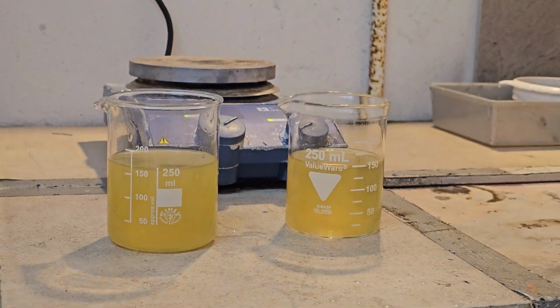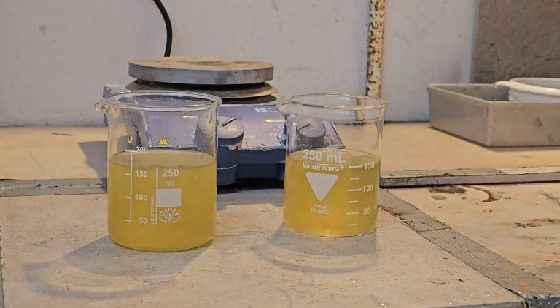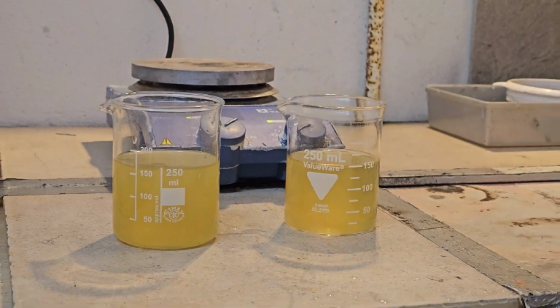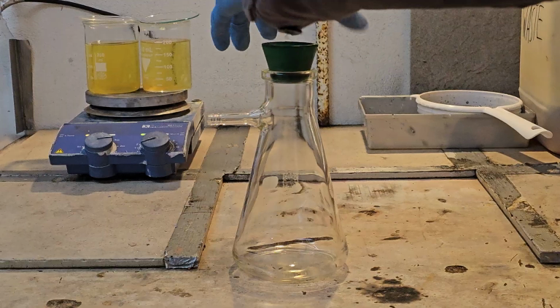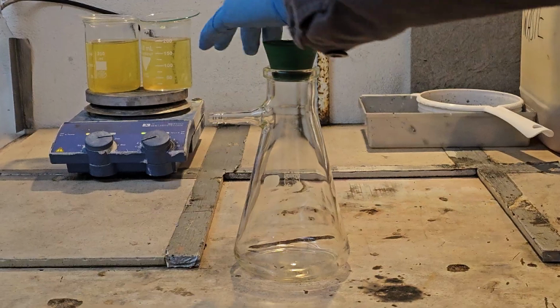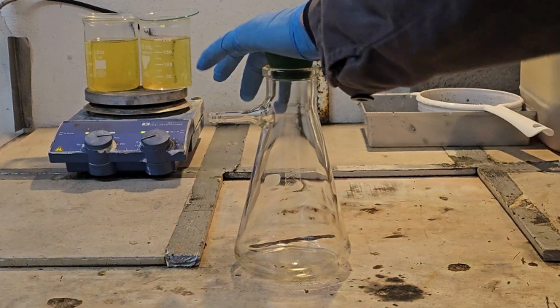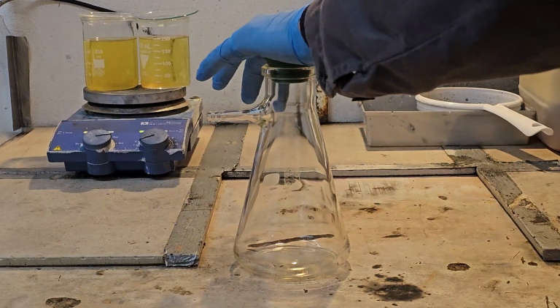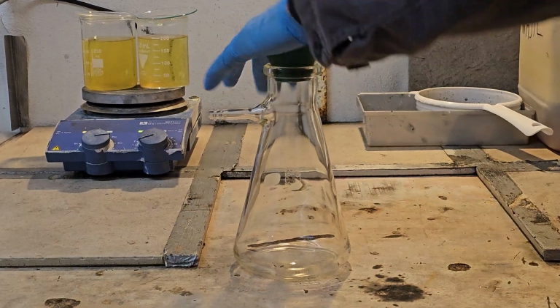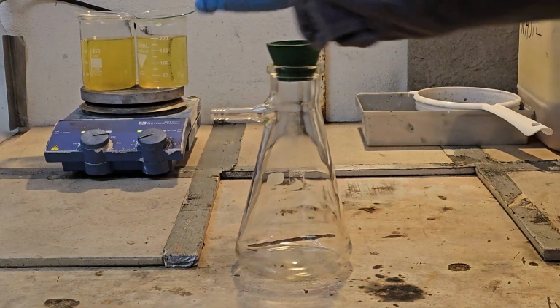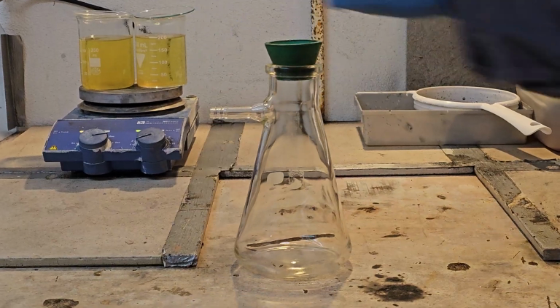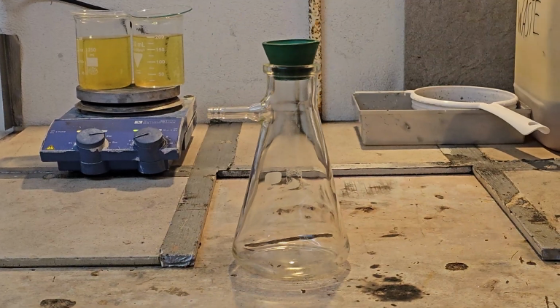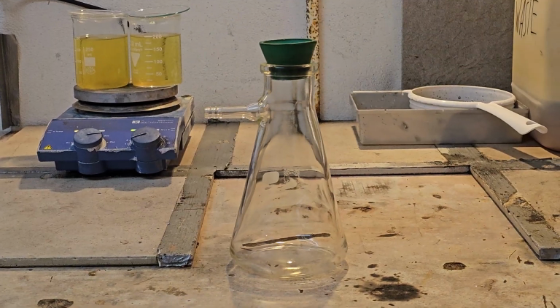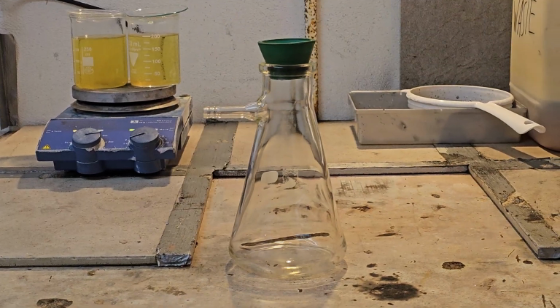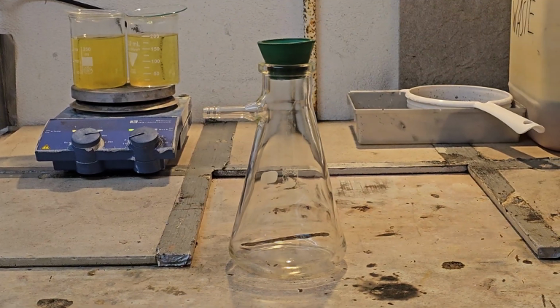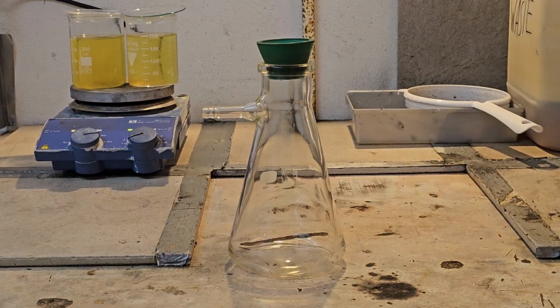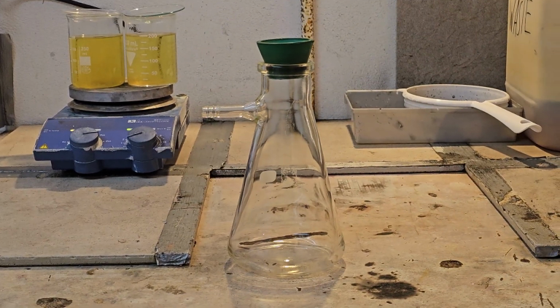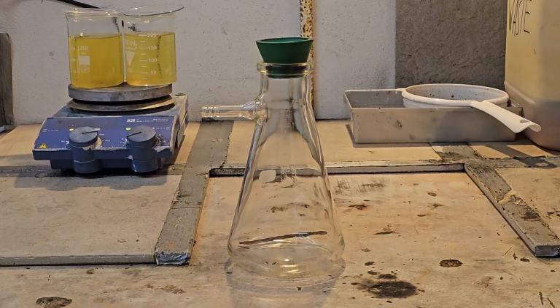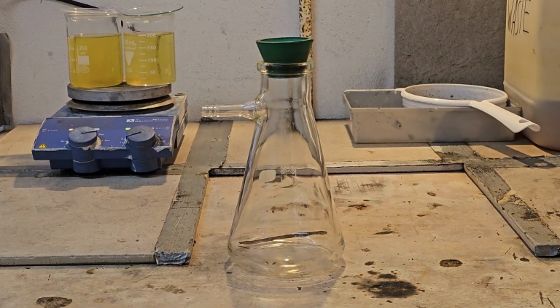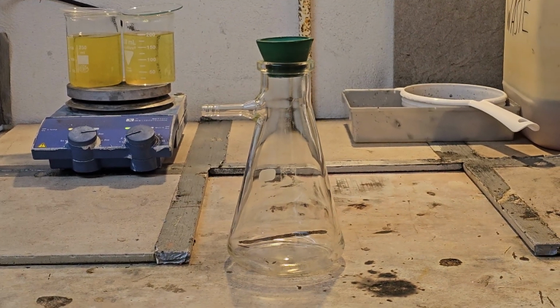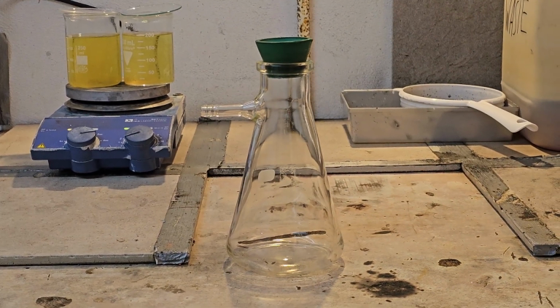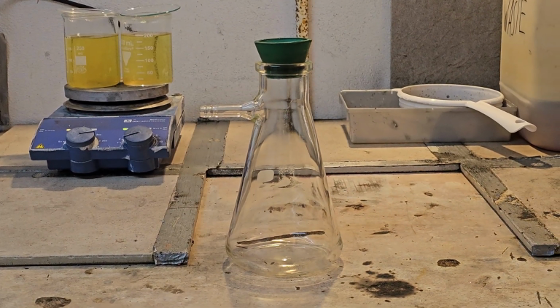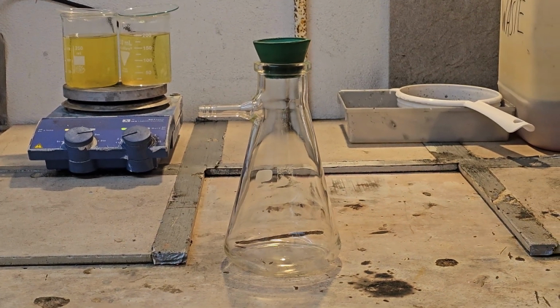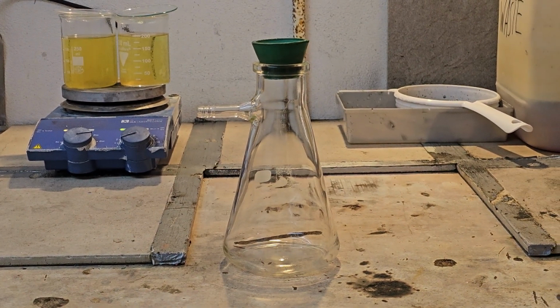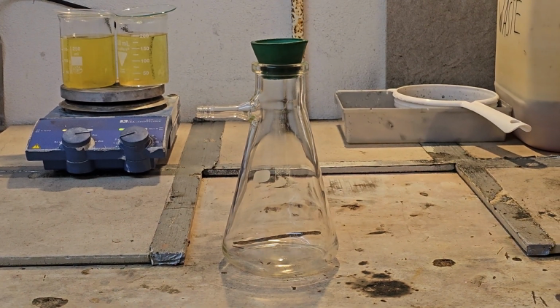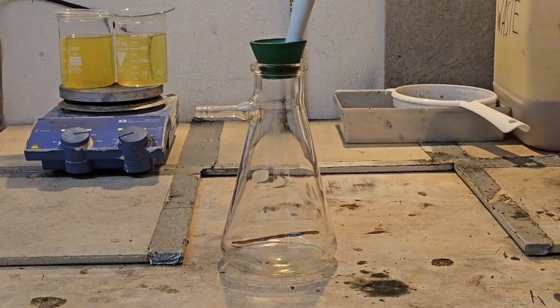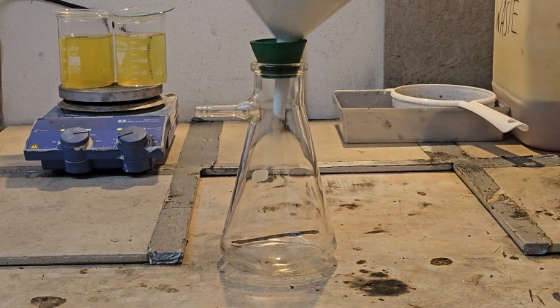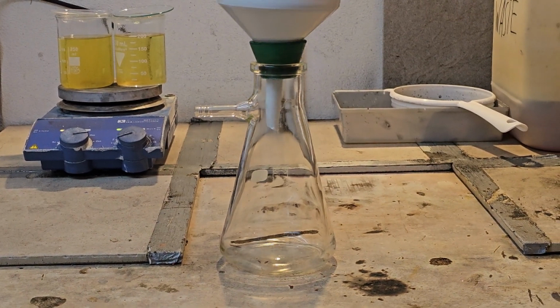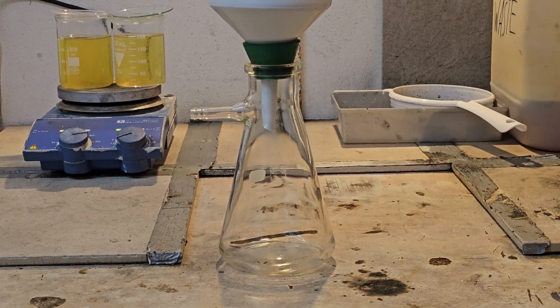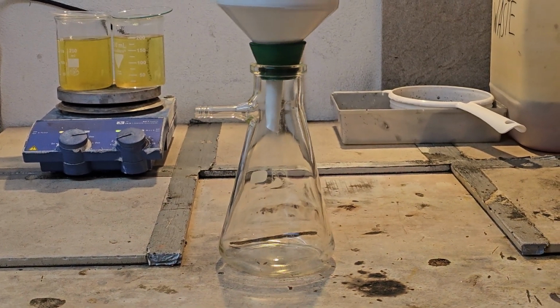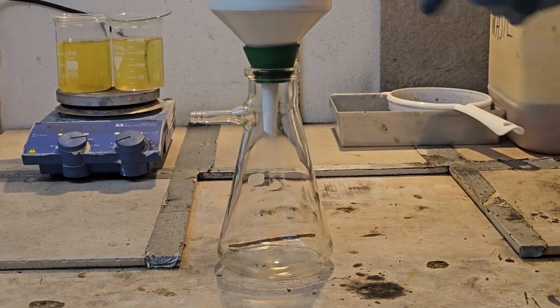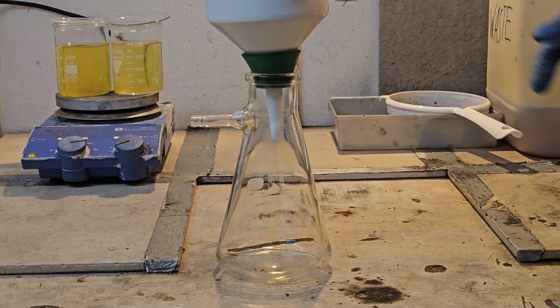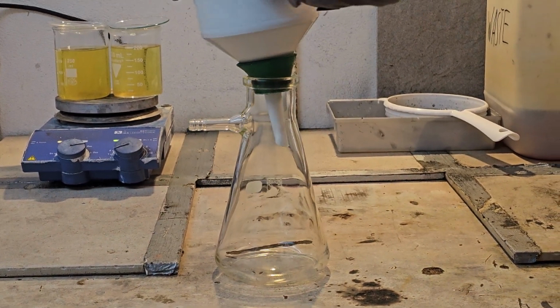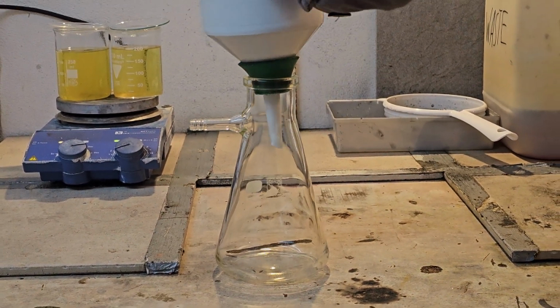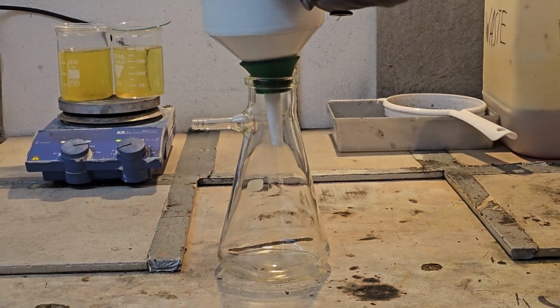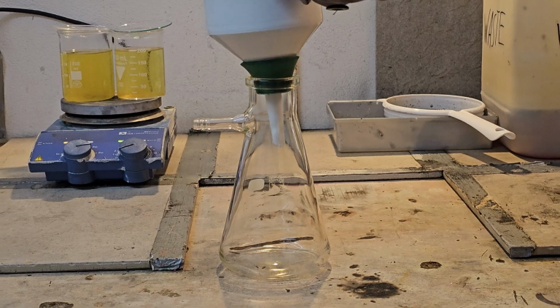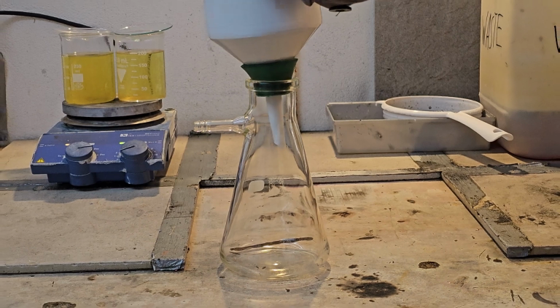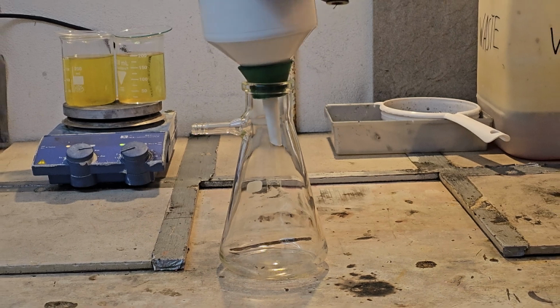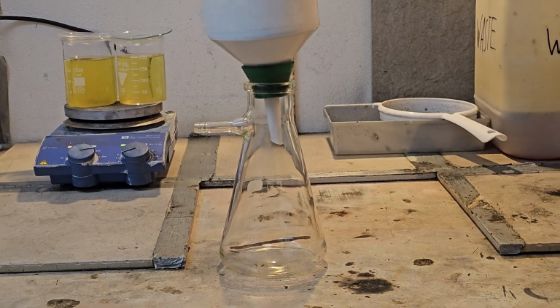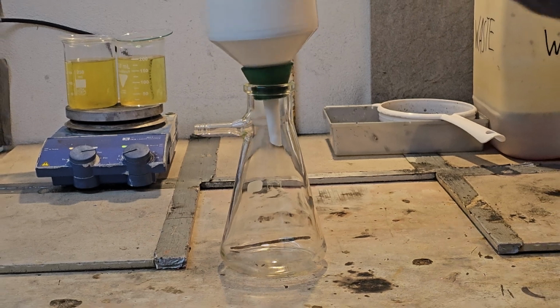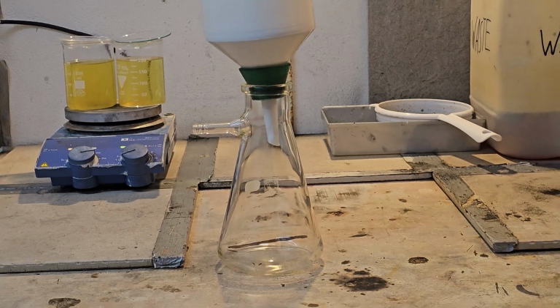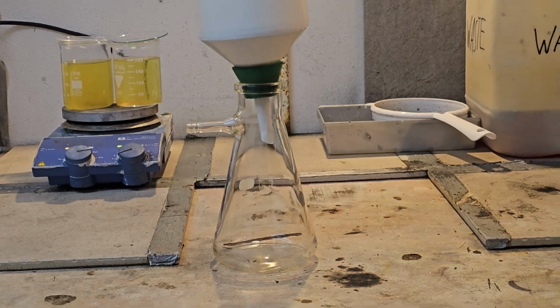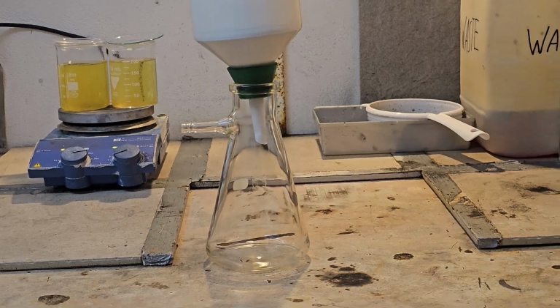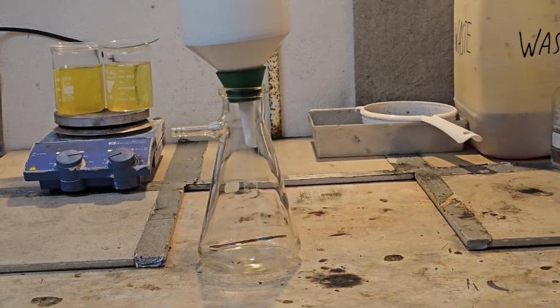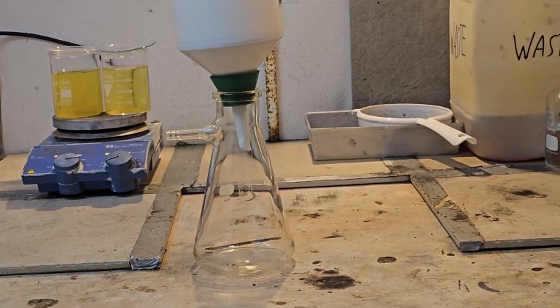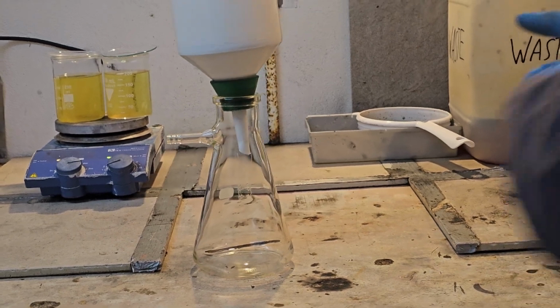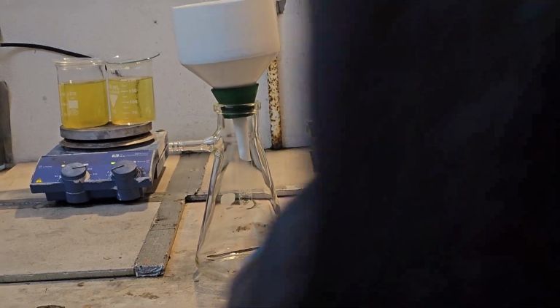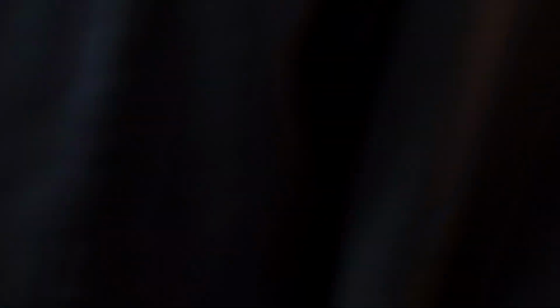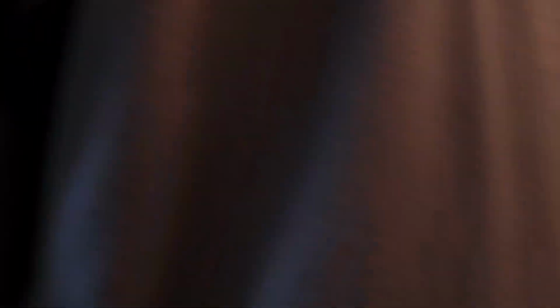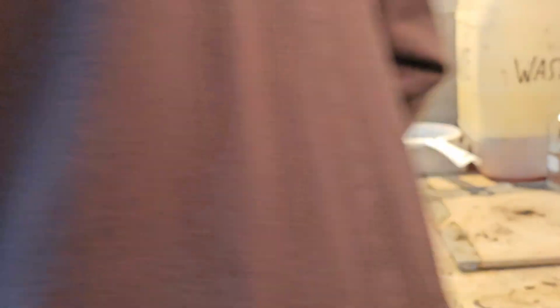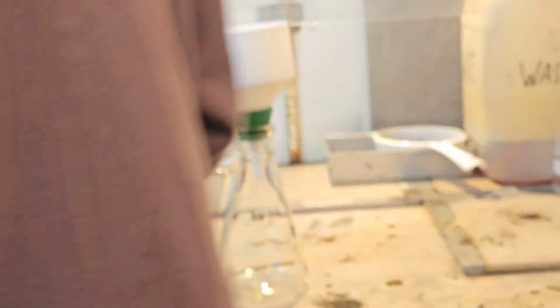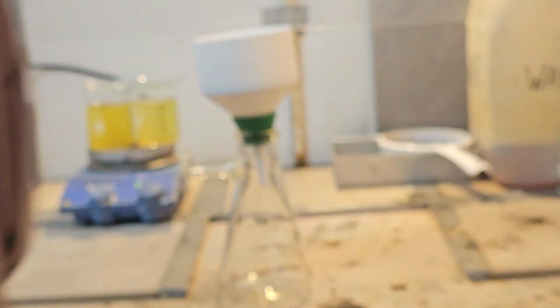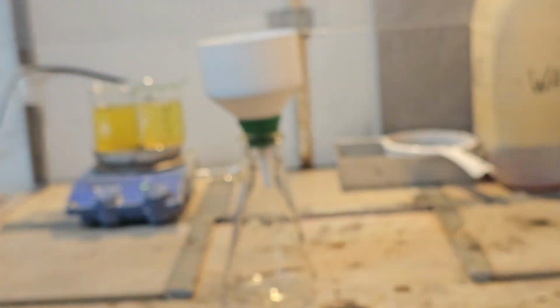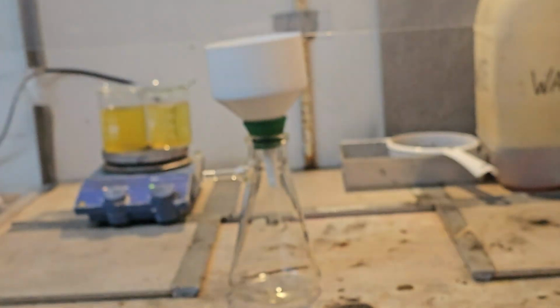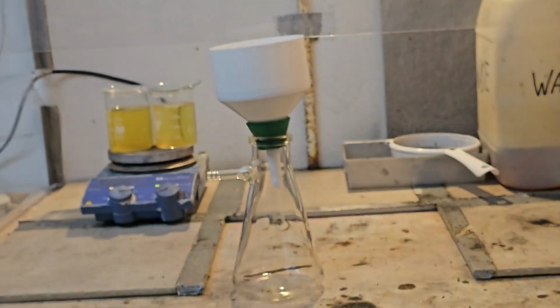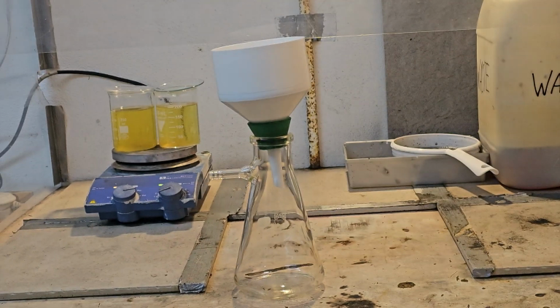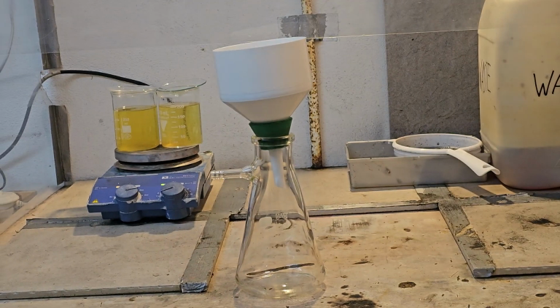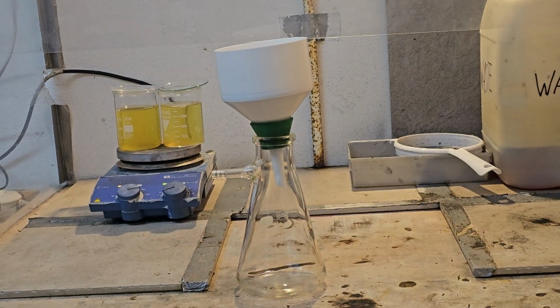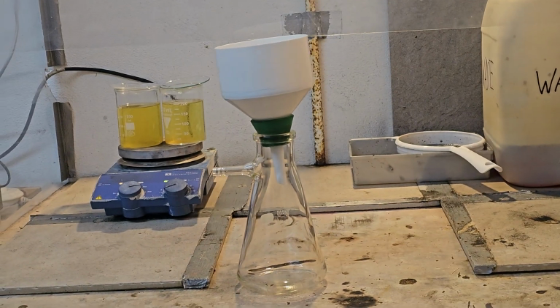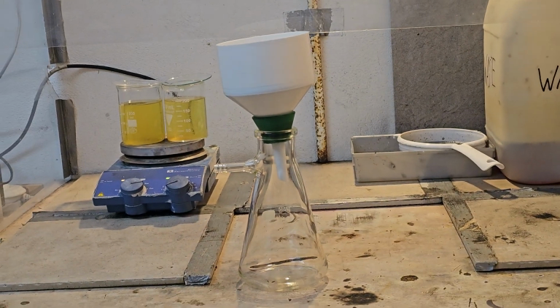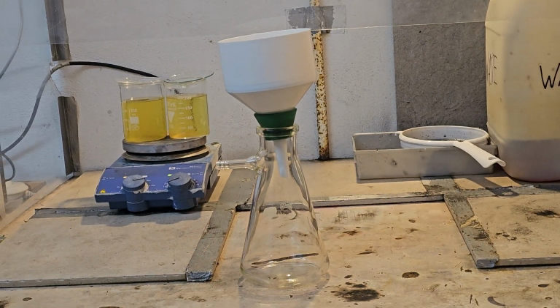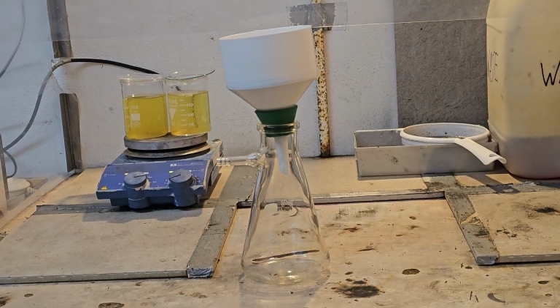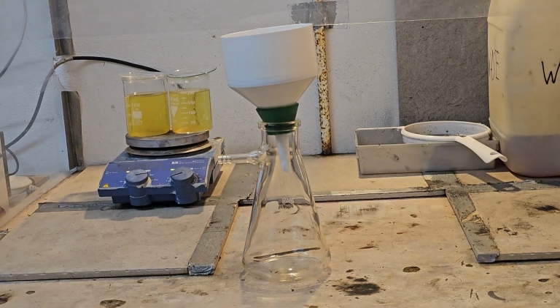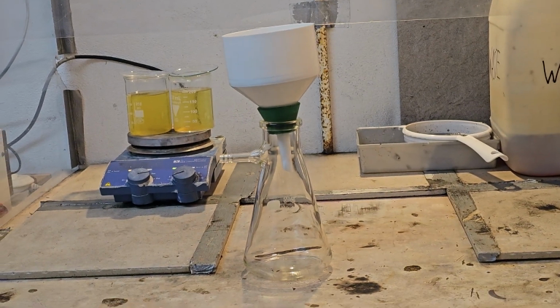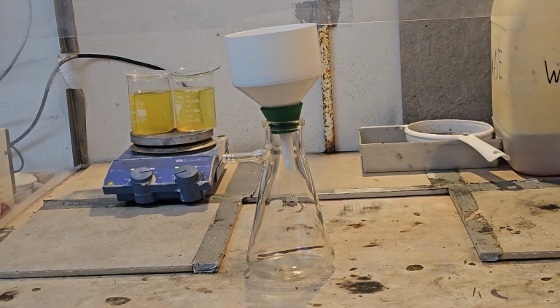Once done dissolving, I filtered out any insoluble silicates and precipitated the lead as yellow lead iodide.